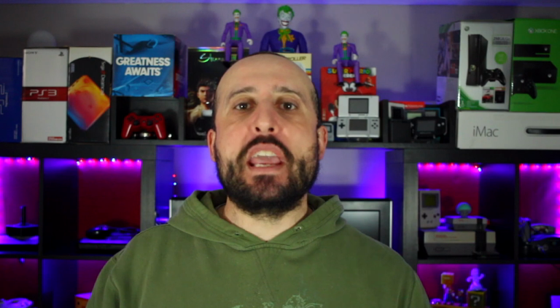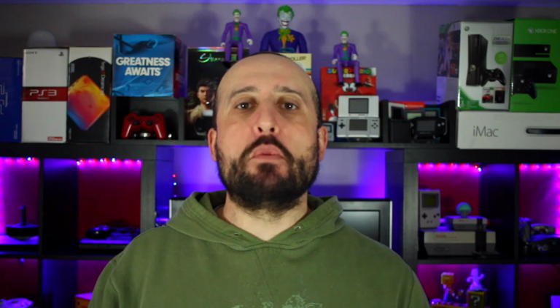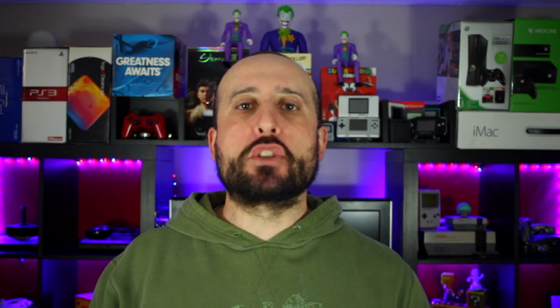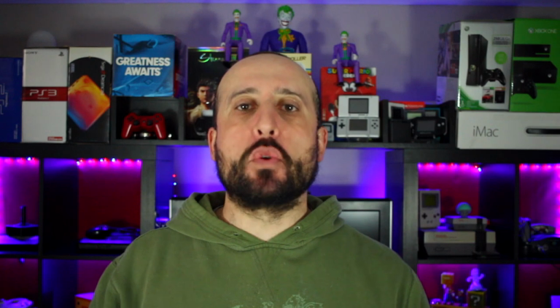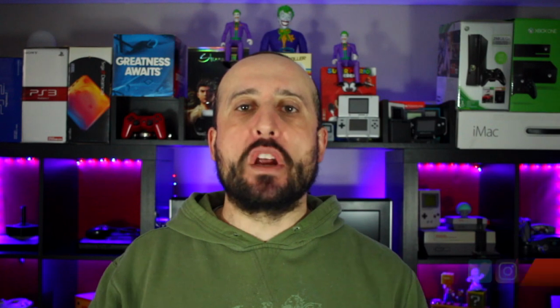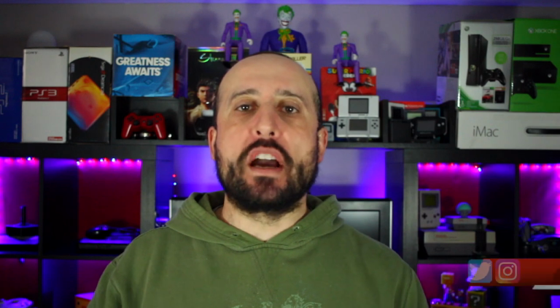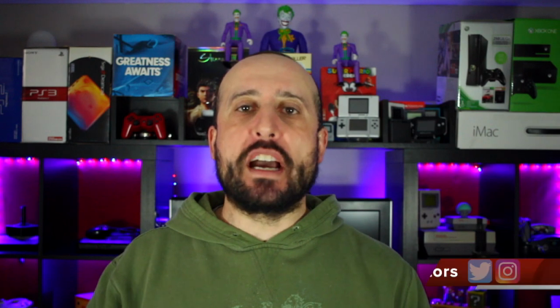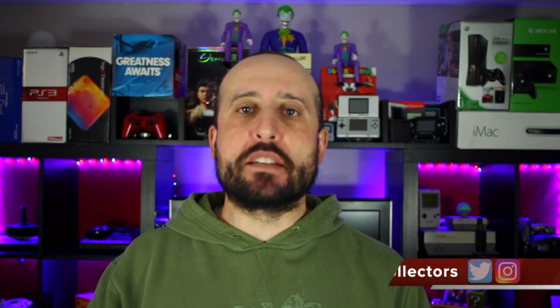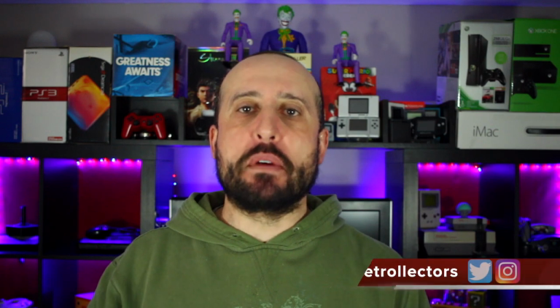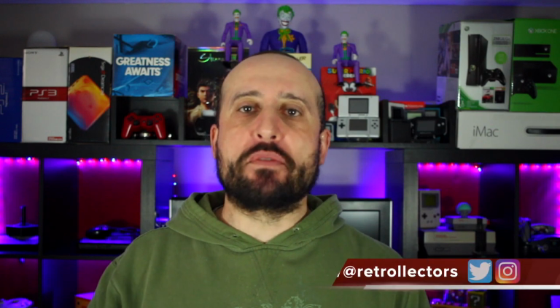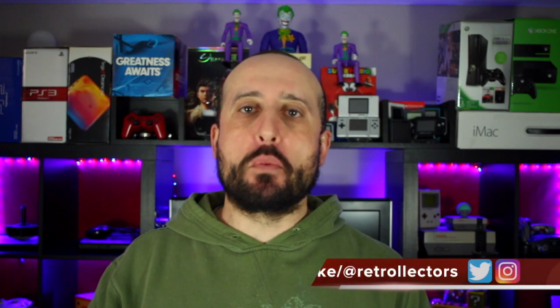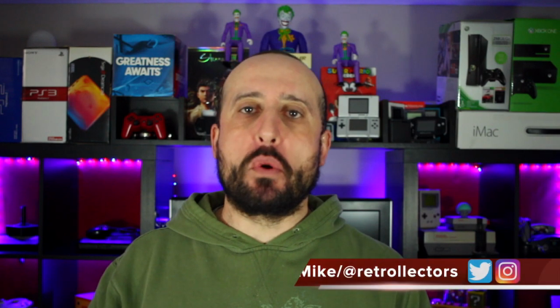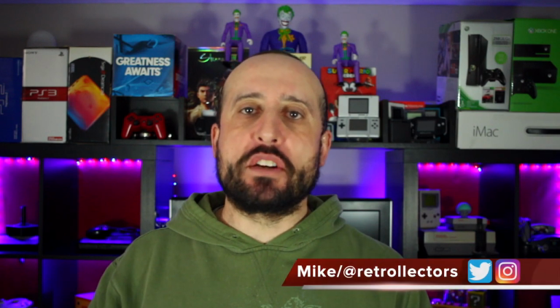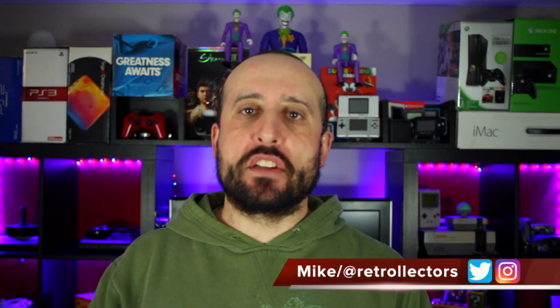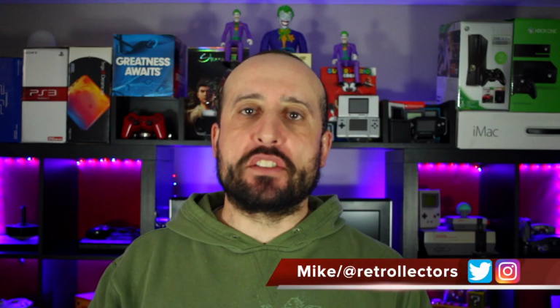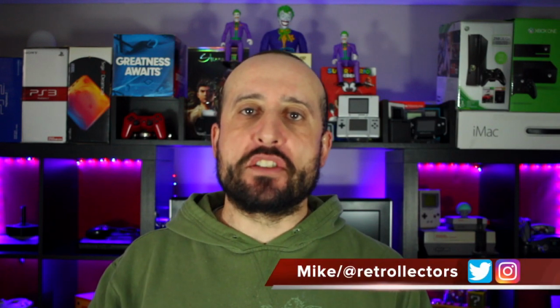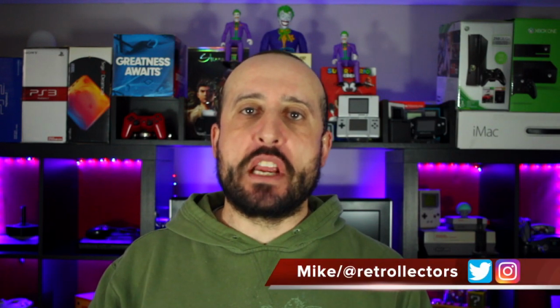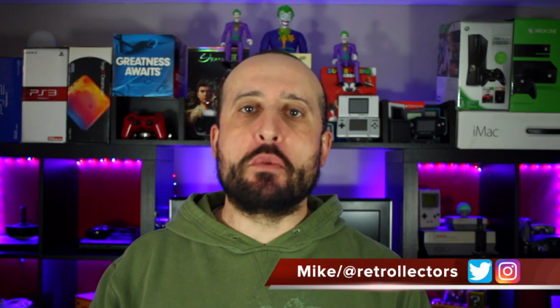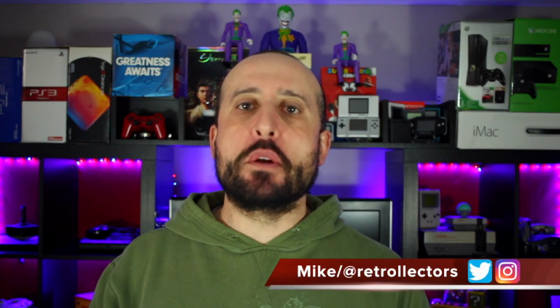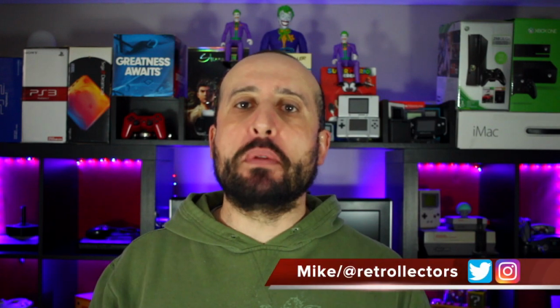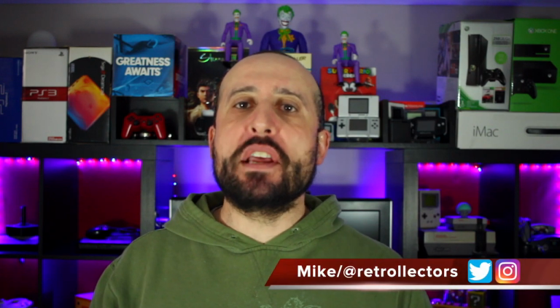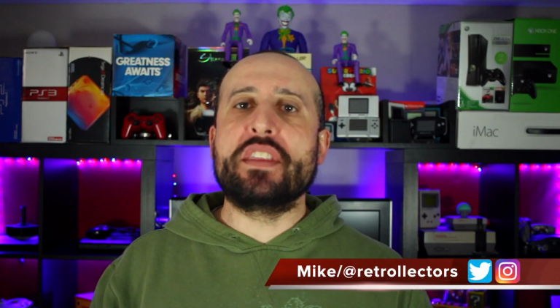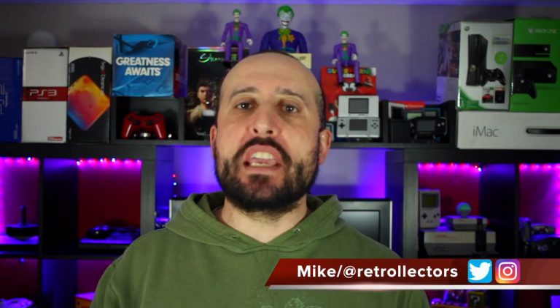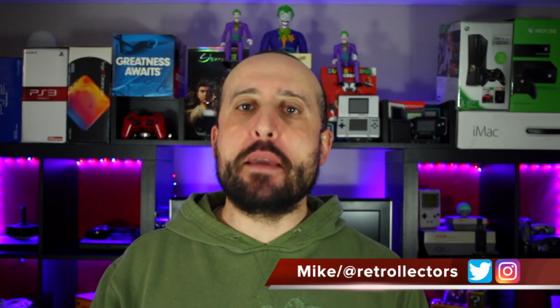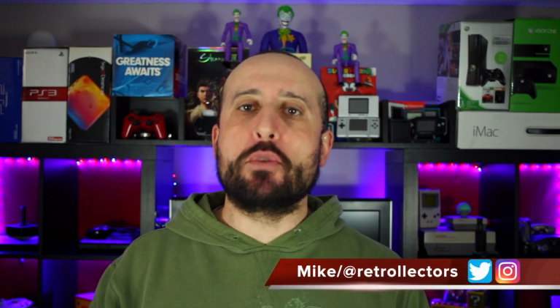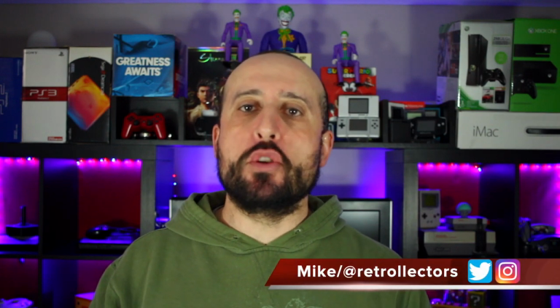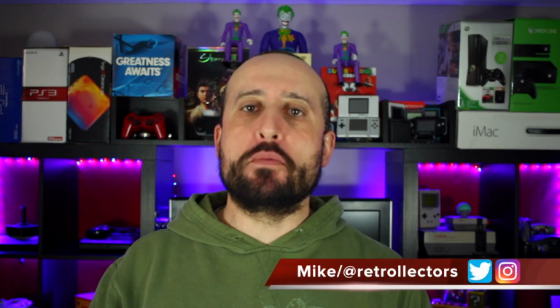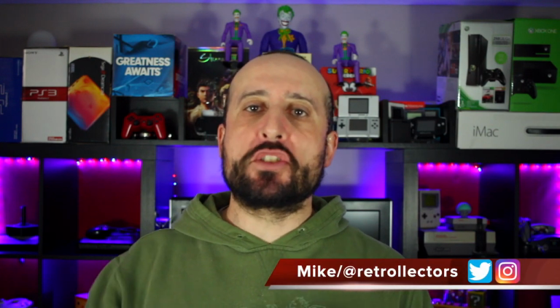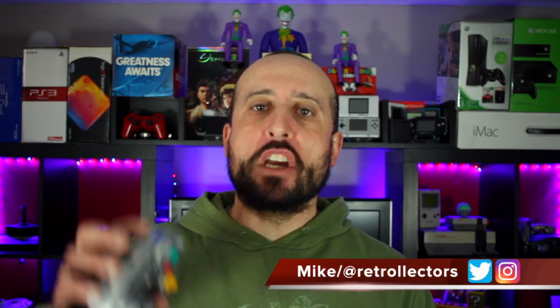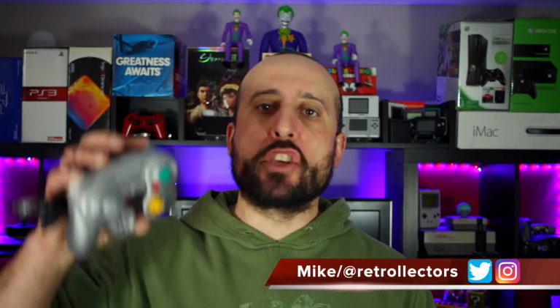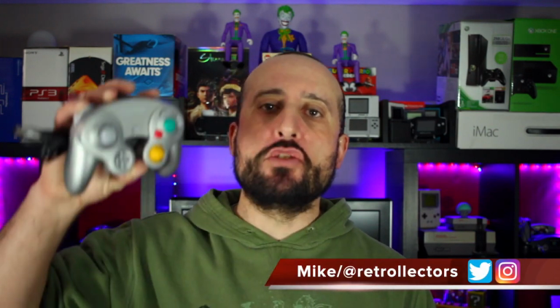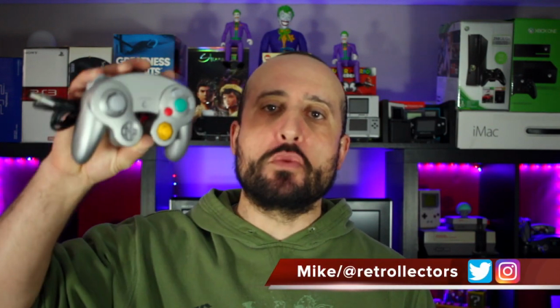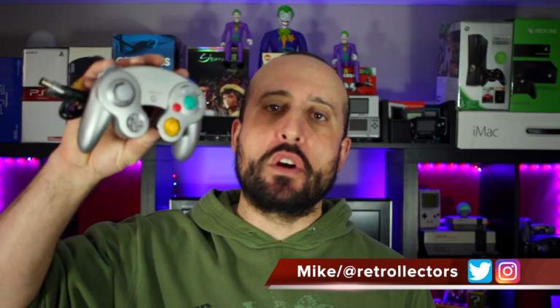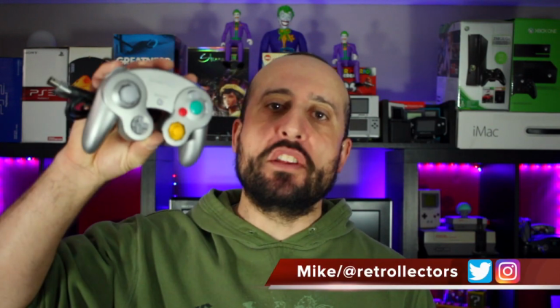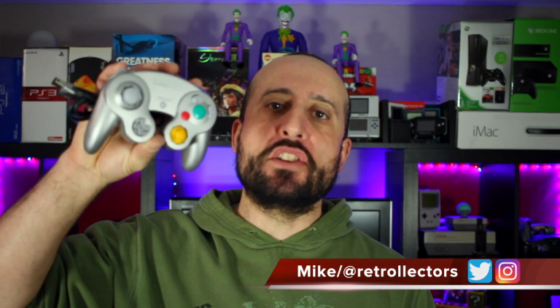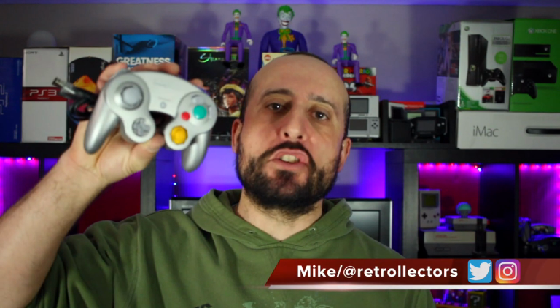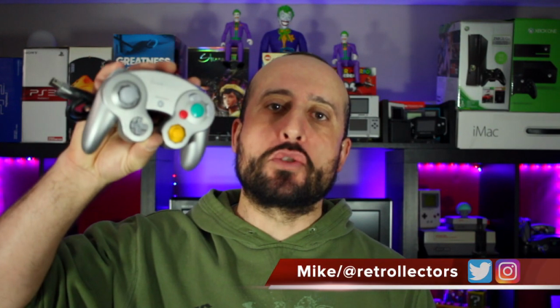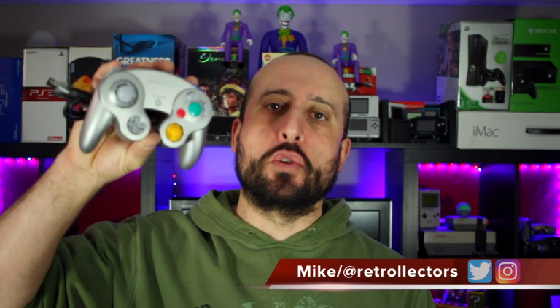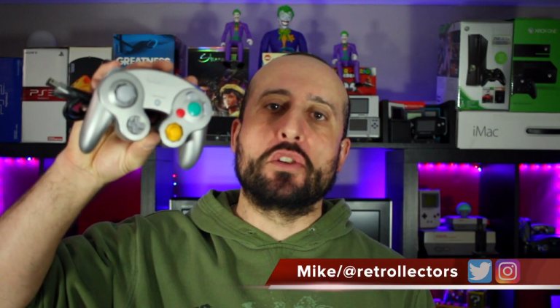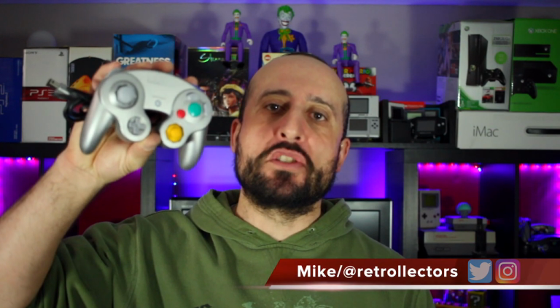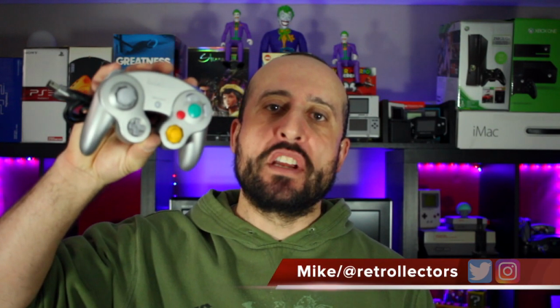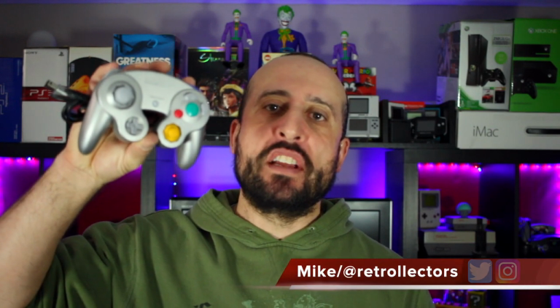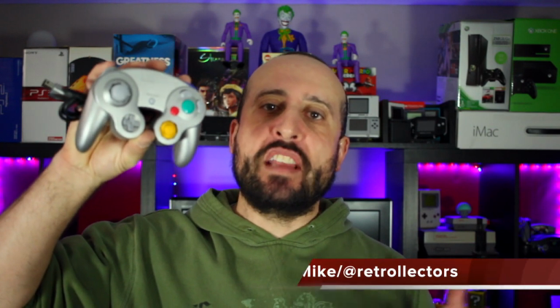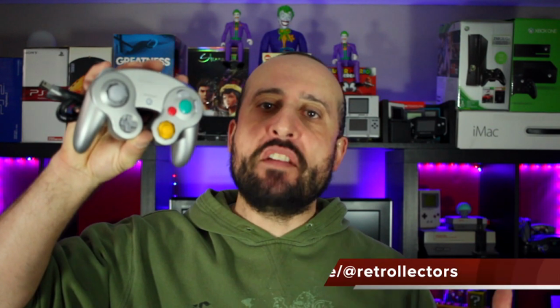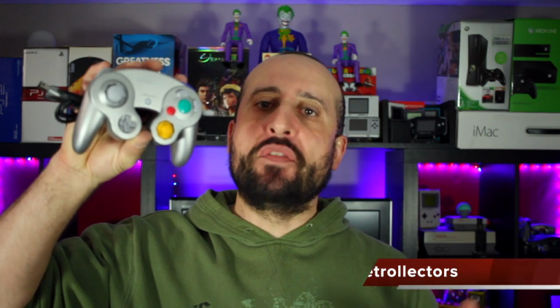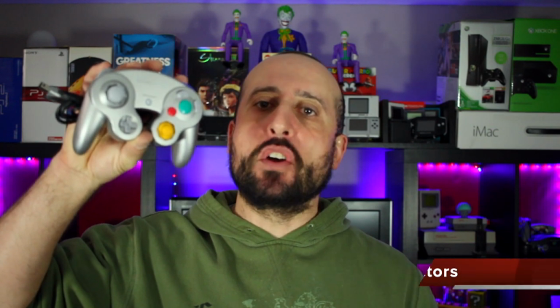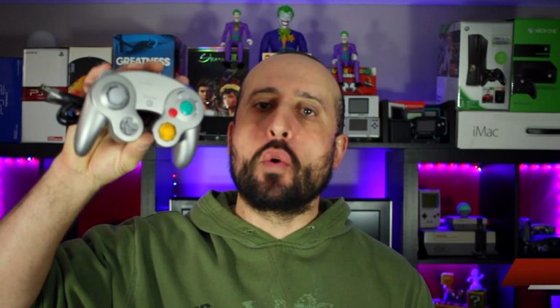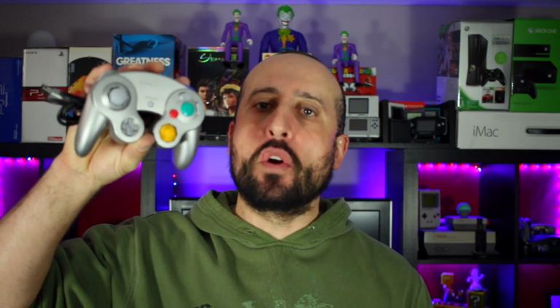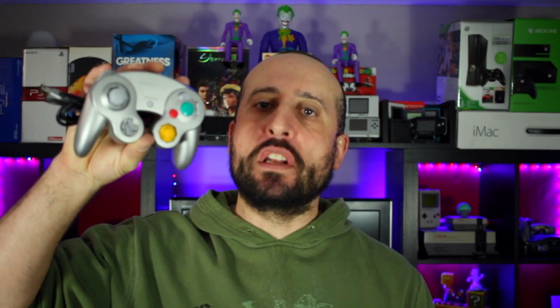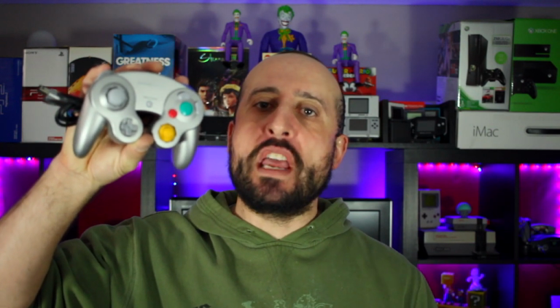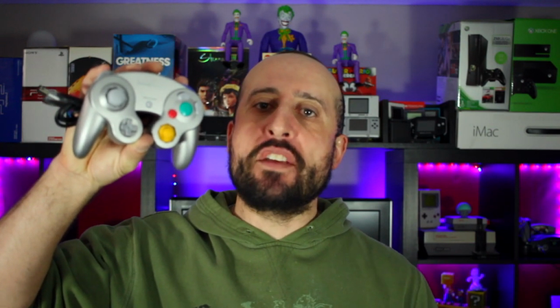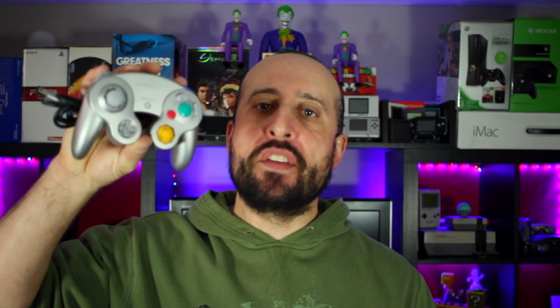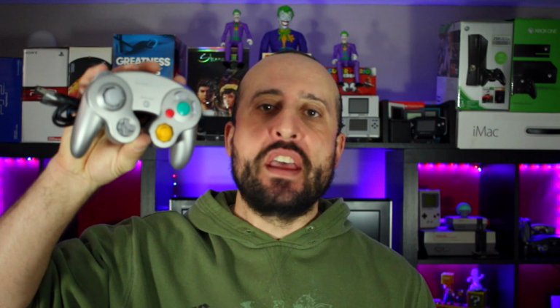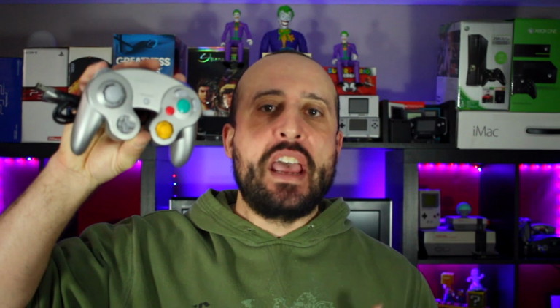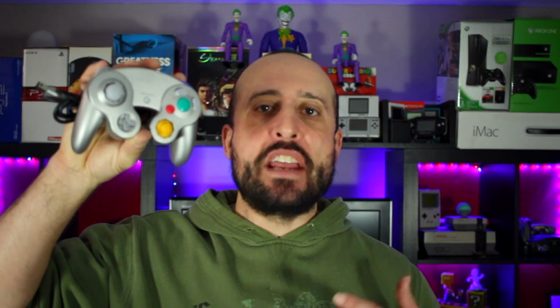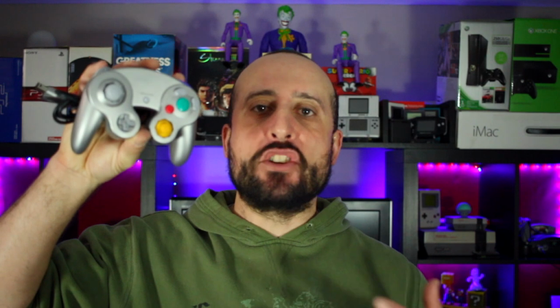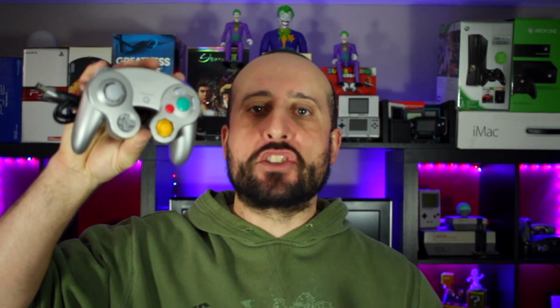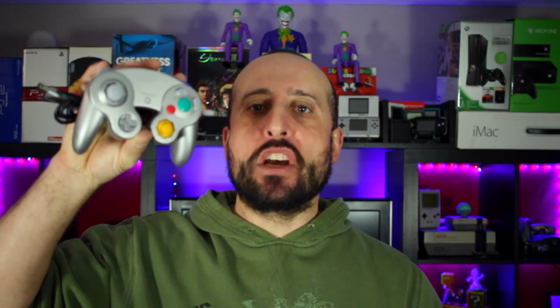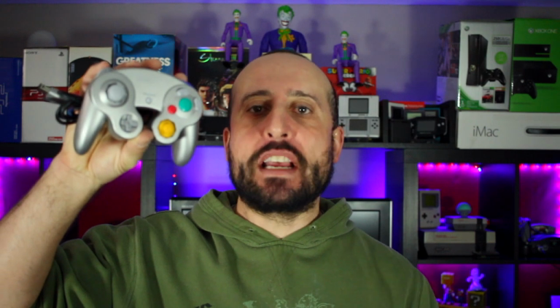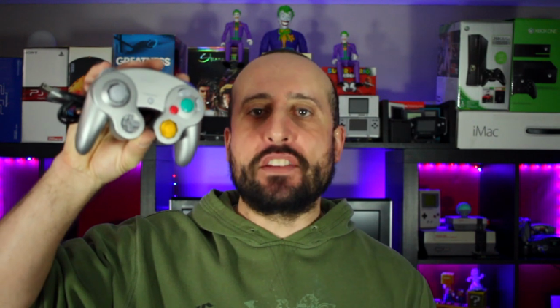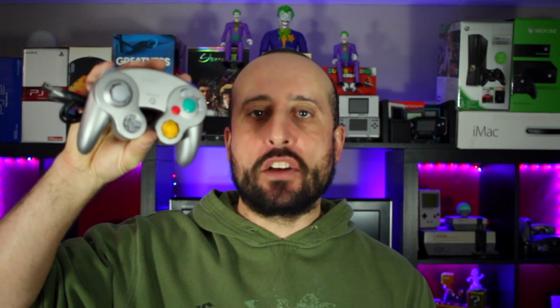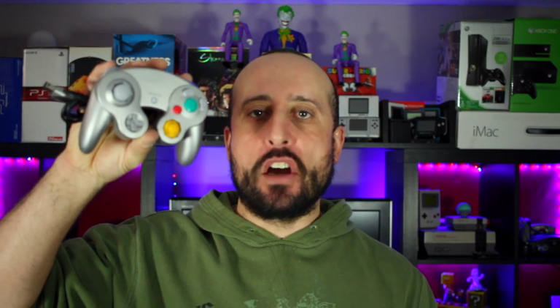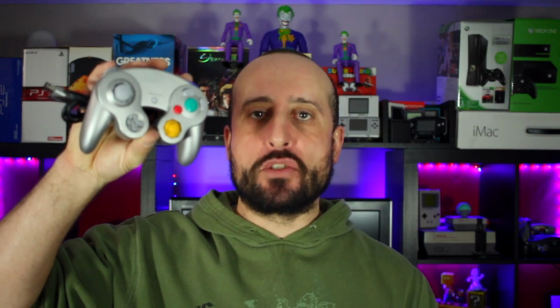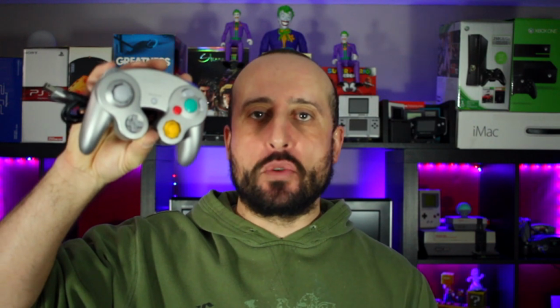Hey, what's going on guys? Mike from the Retro Electors. When you're playing the GameCube, you're stuck using one of these controllers — 10-foot cord length — and you're stuck at the console.